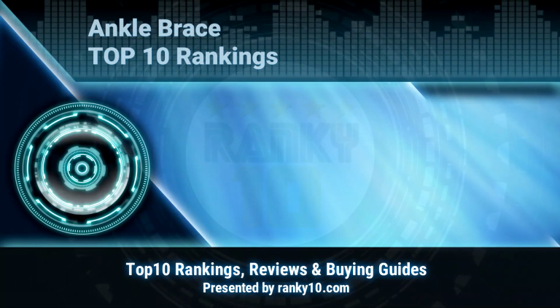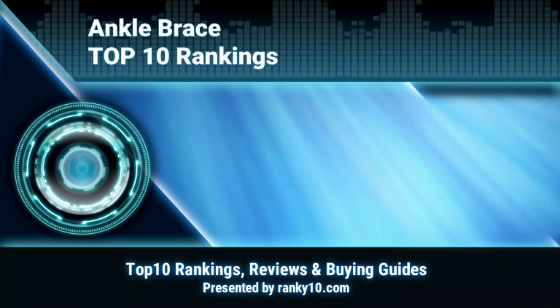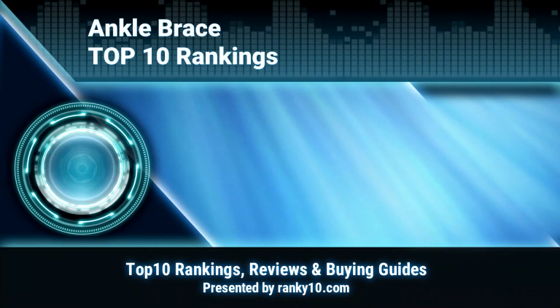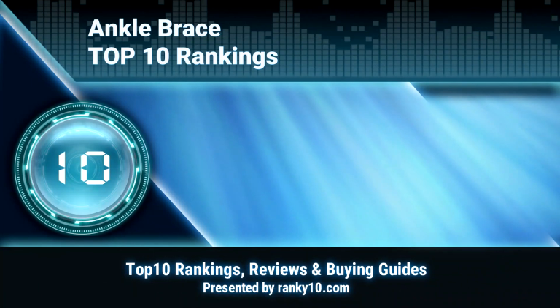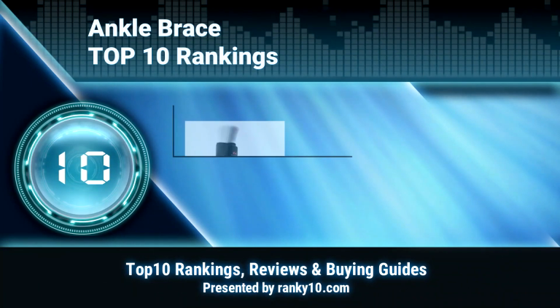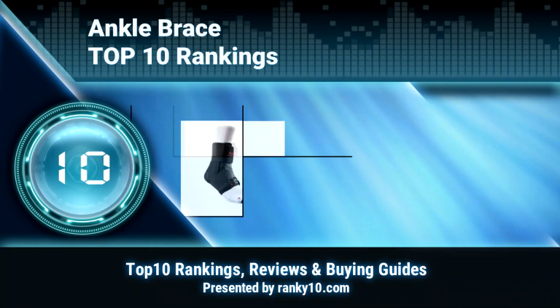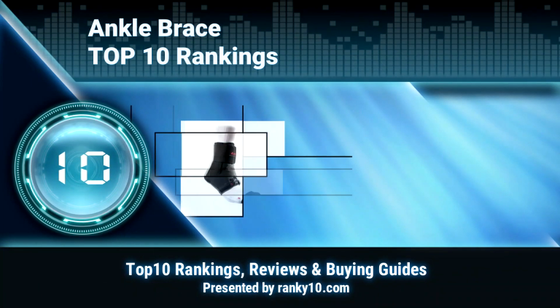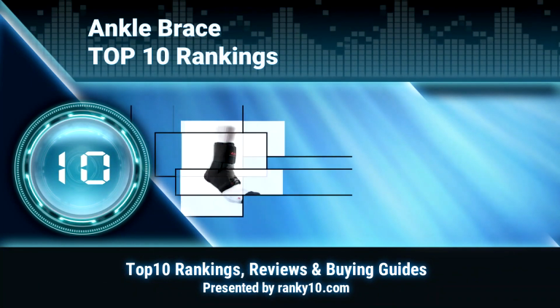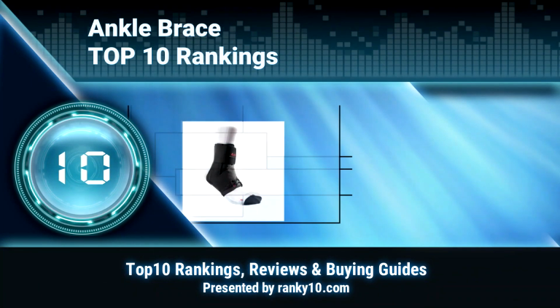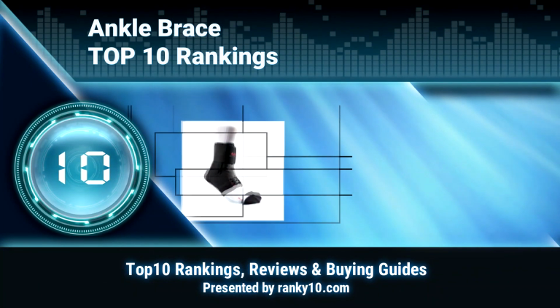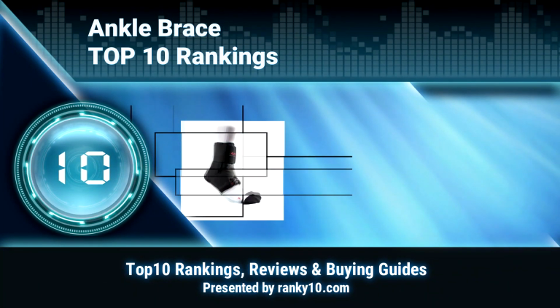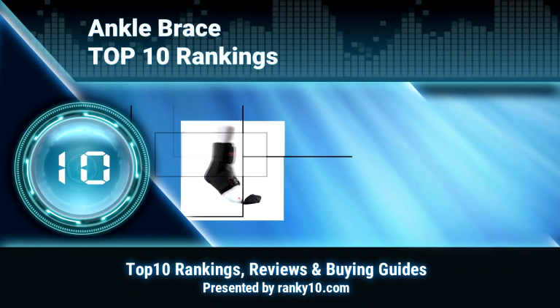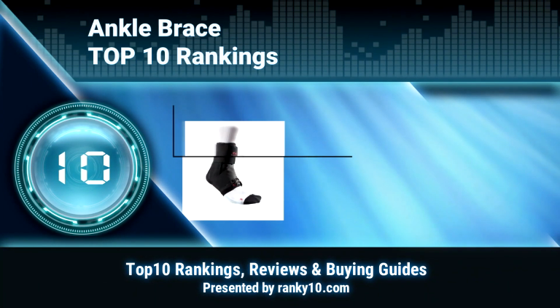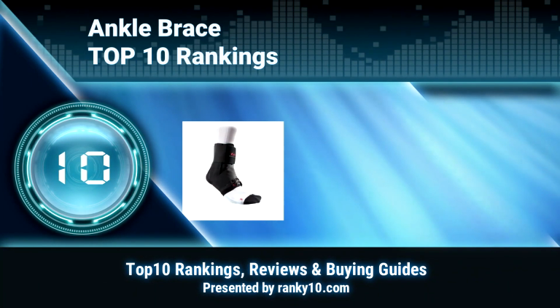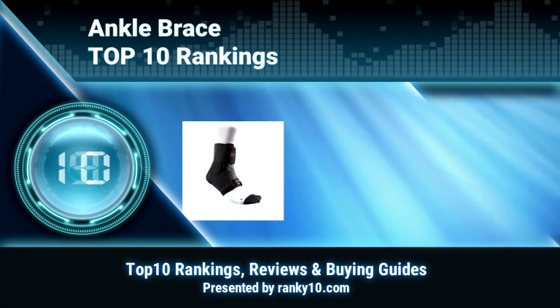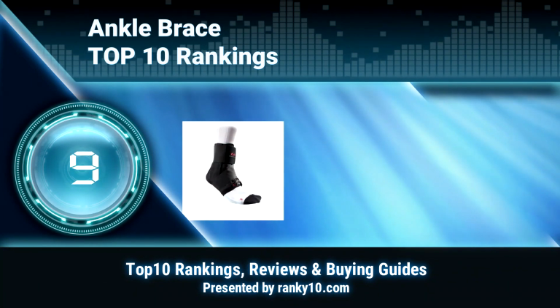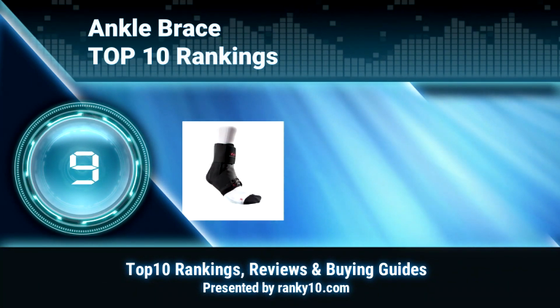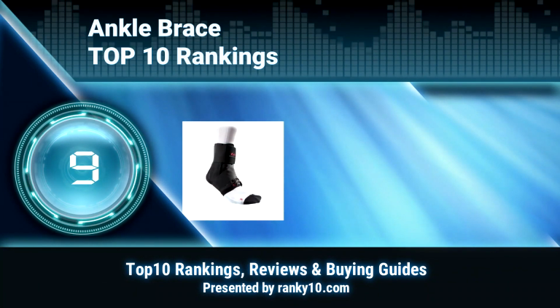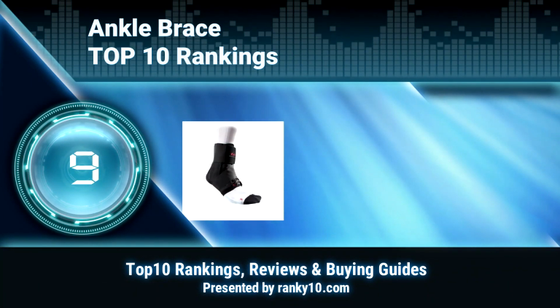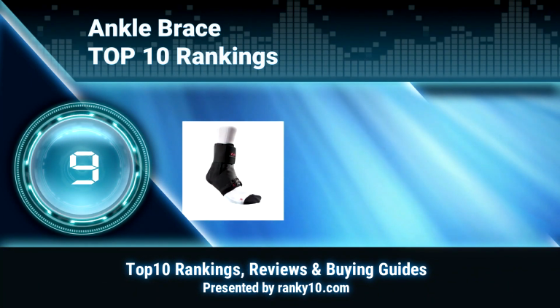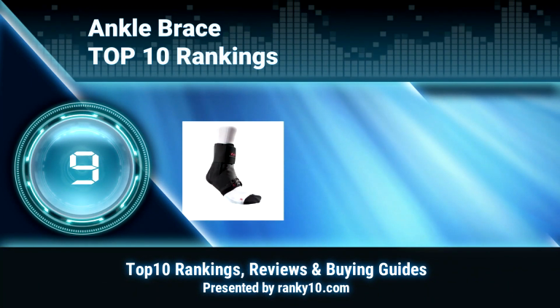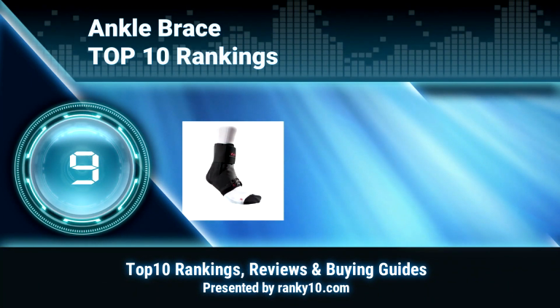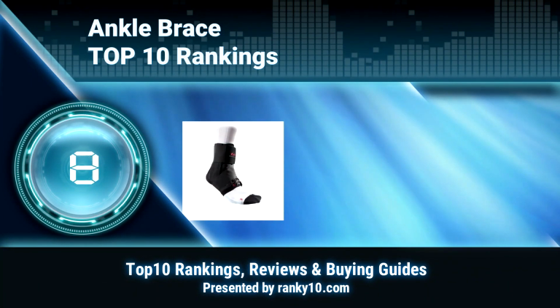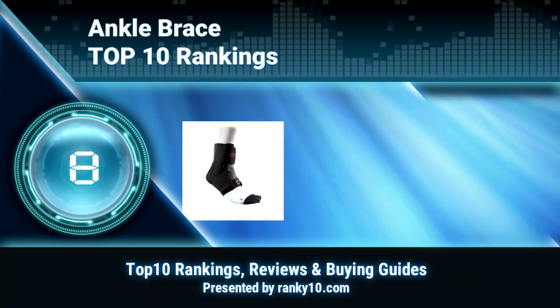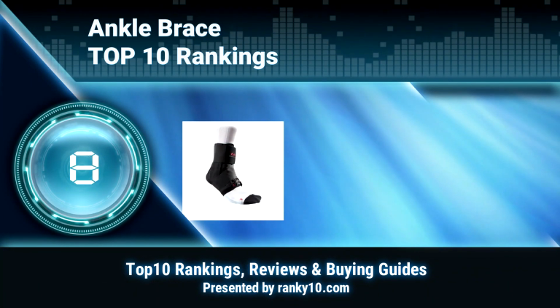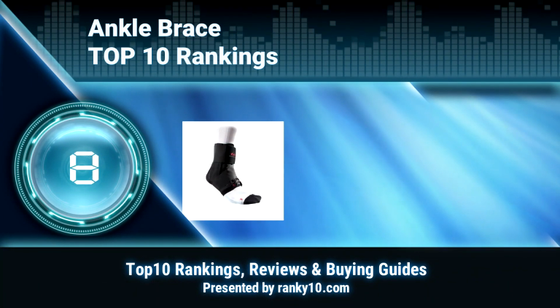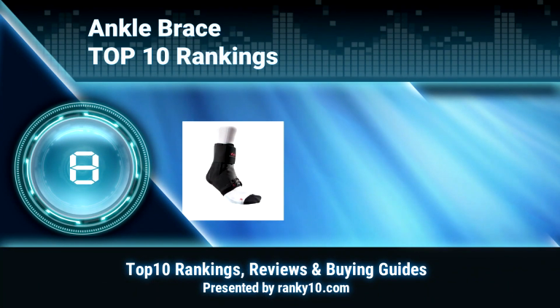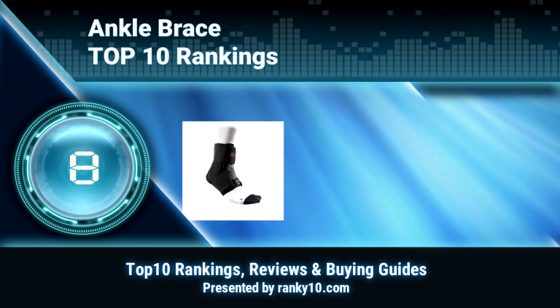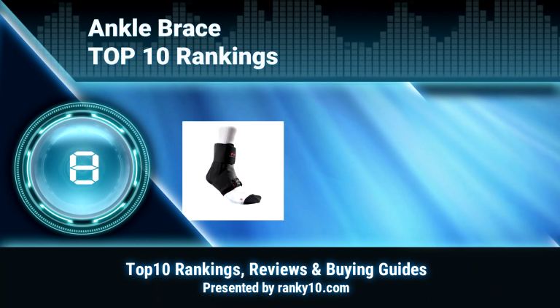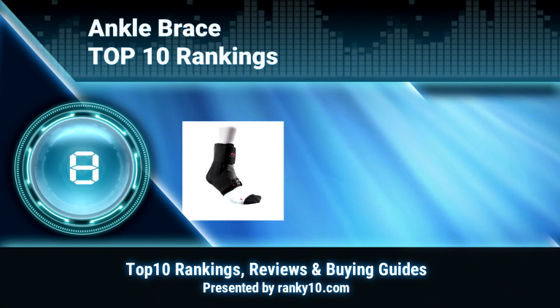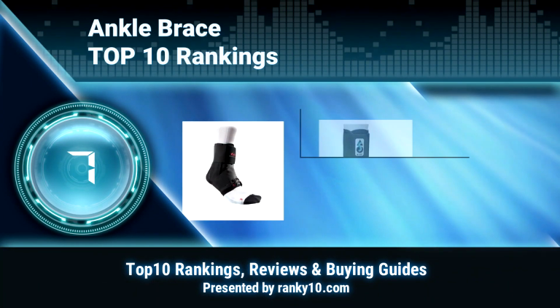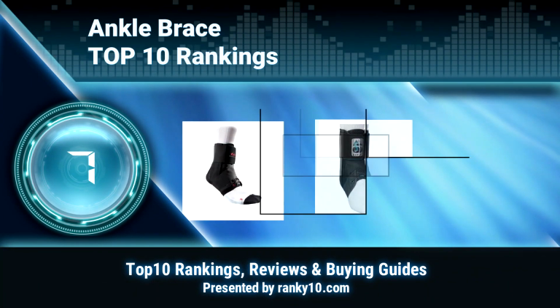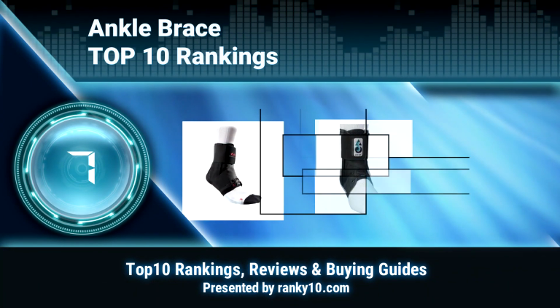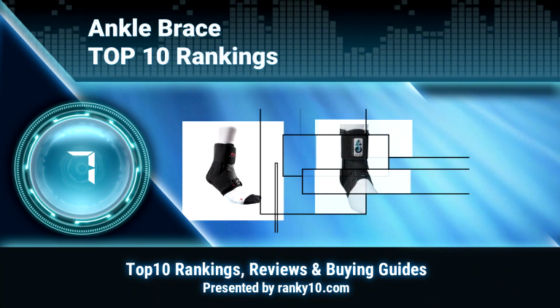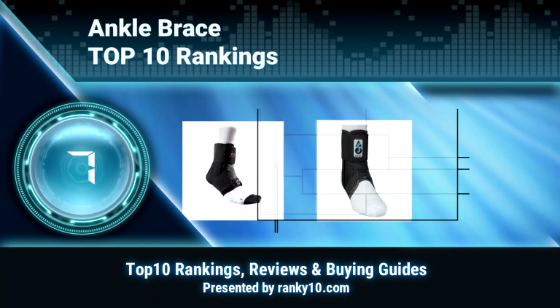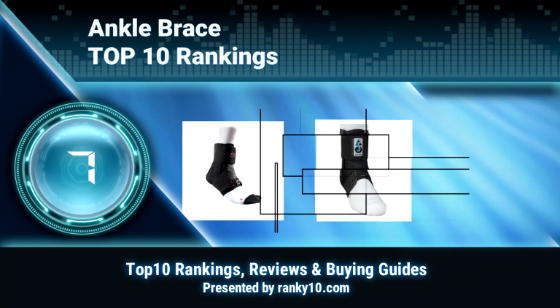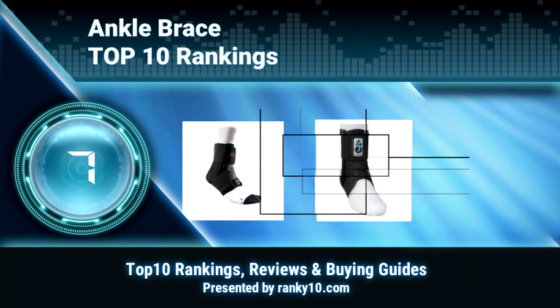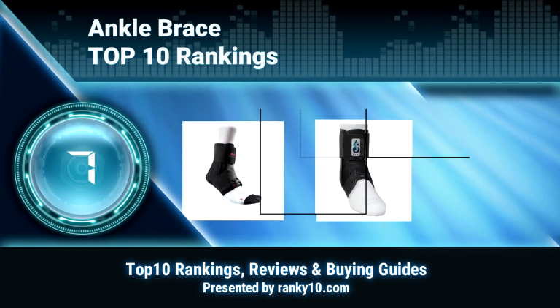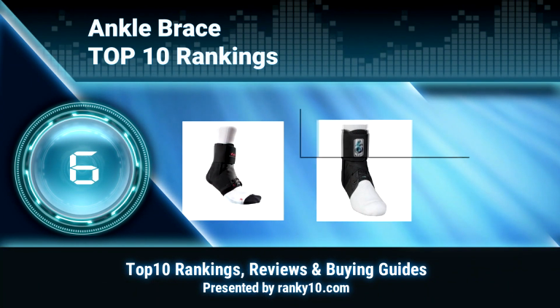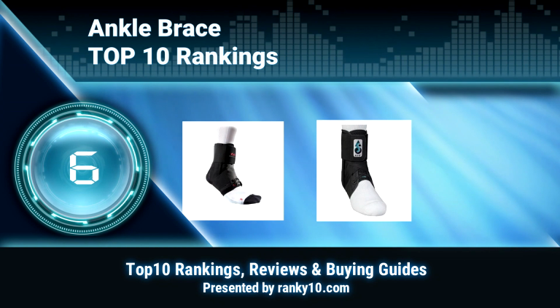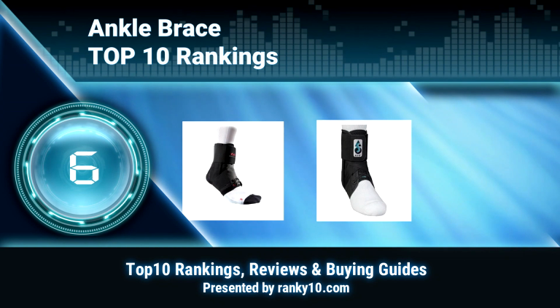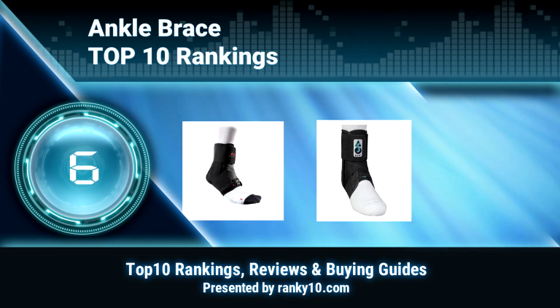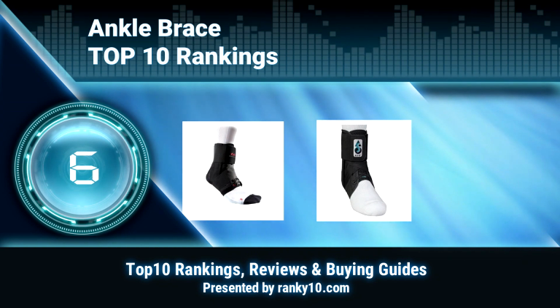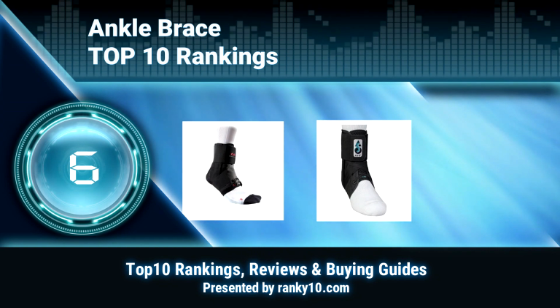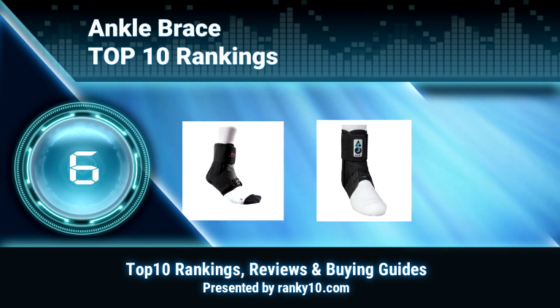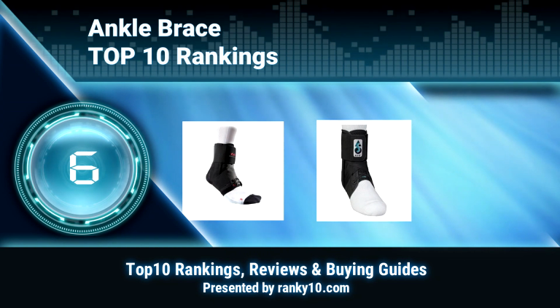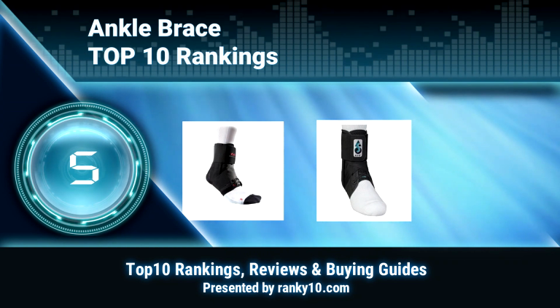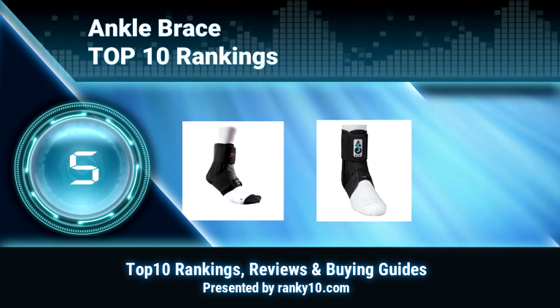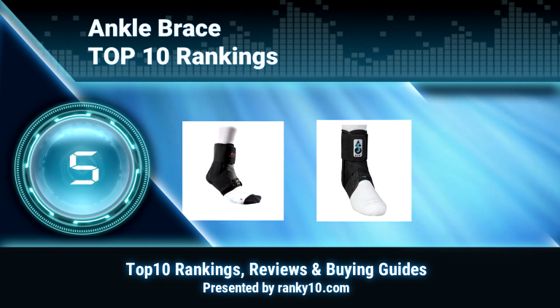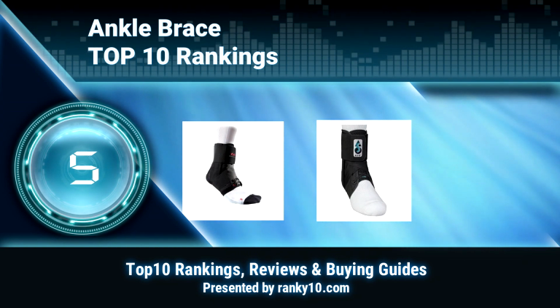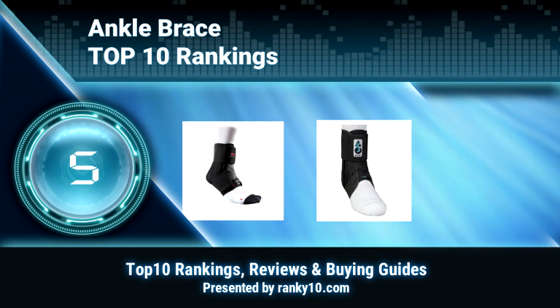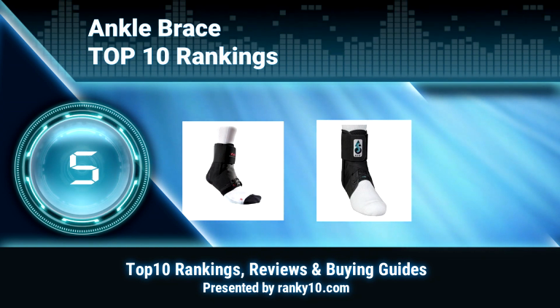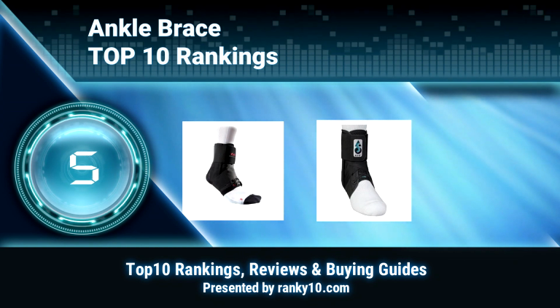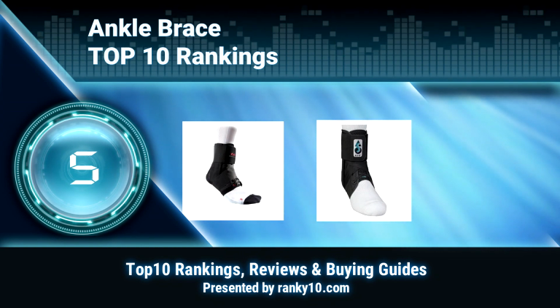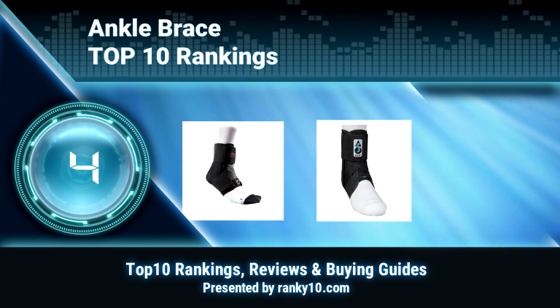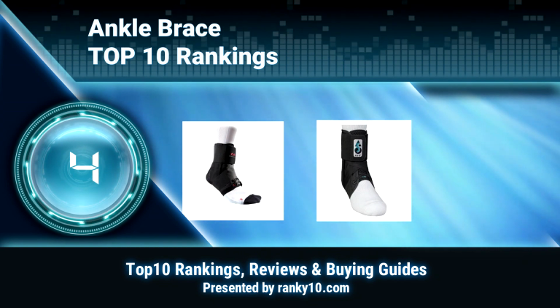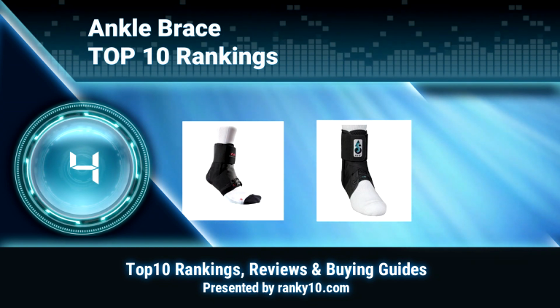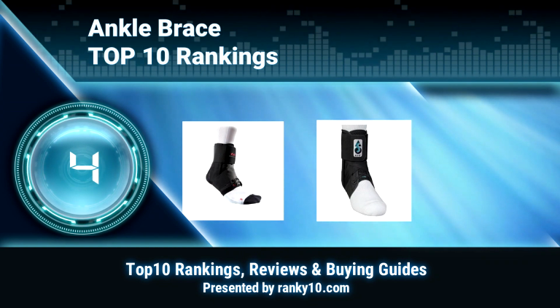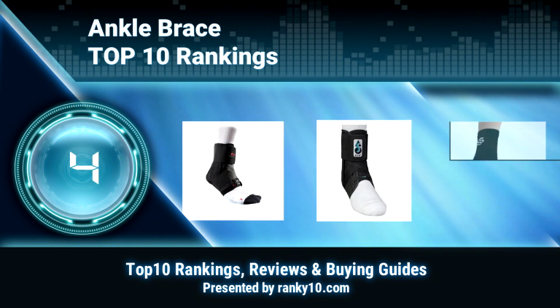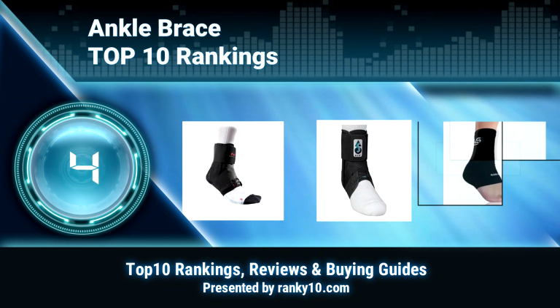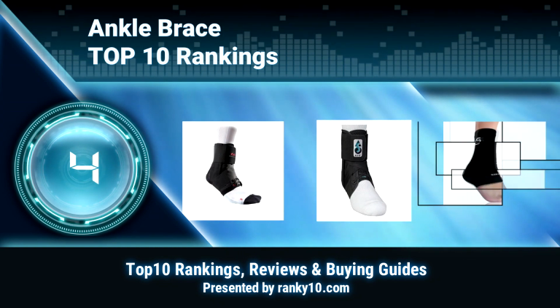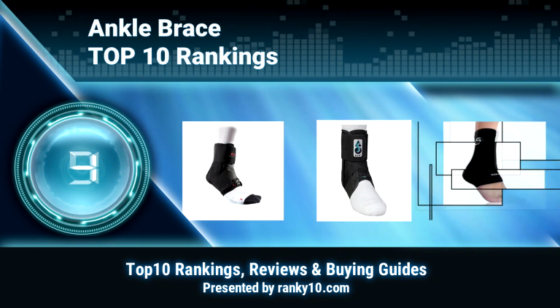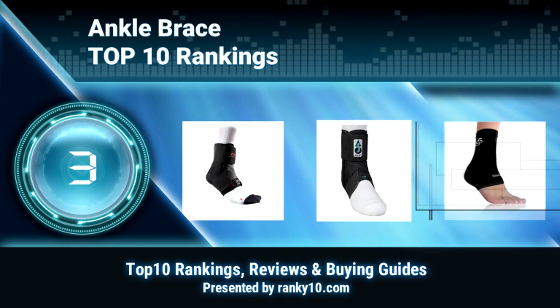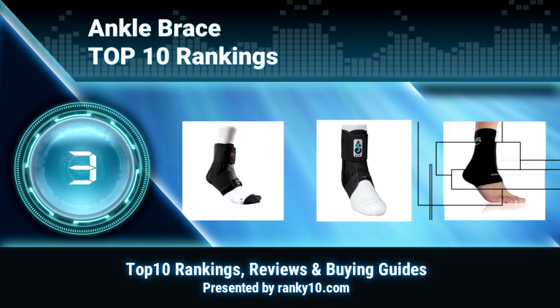Welcome to Ranky 10 Video Rankings. We announce the top 10 rankings of ankle braces. Let's get started.